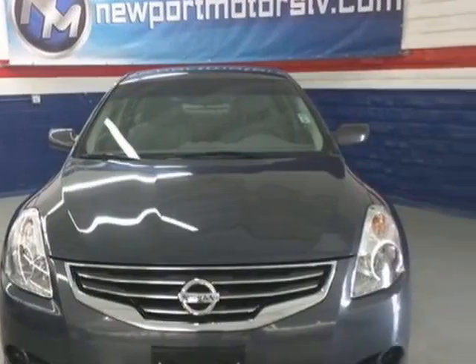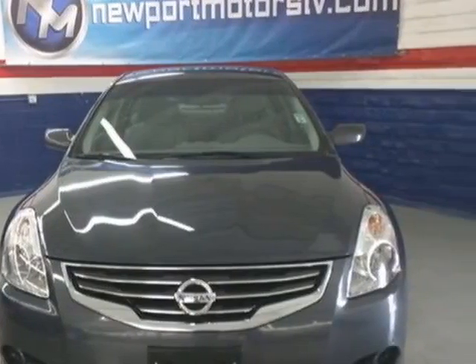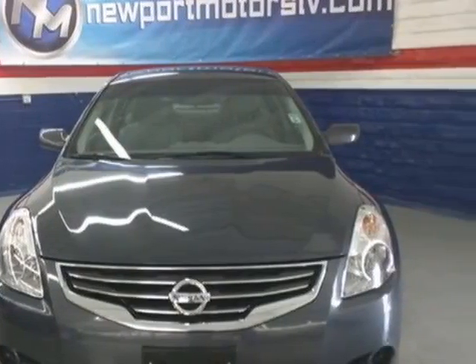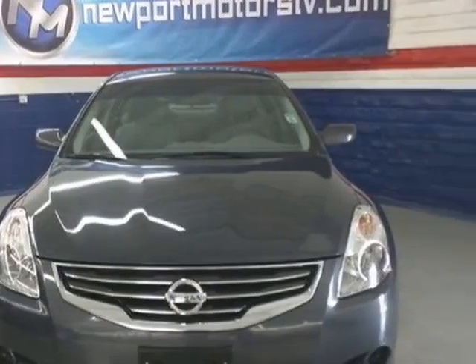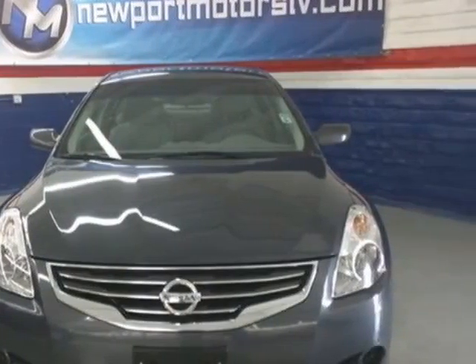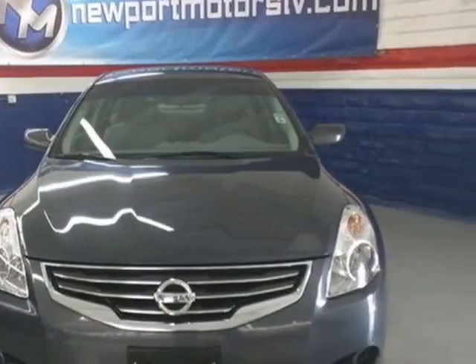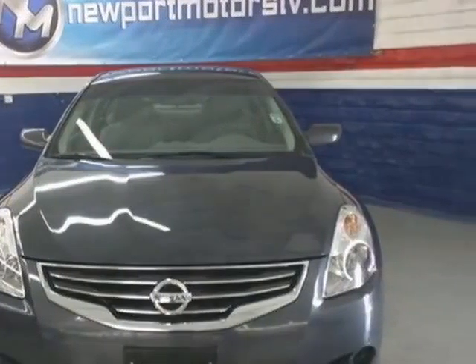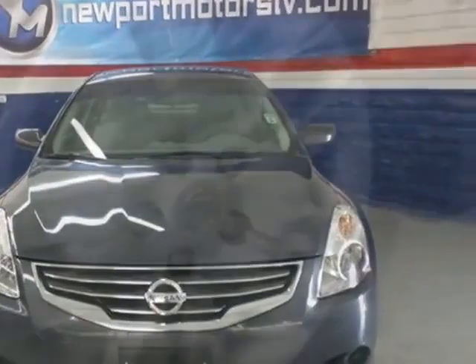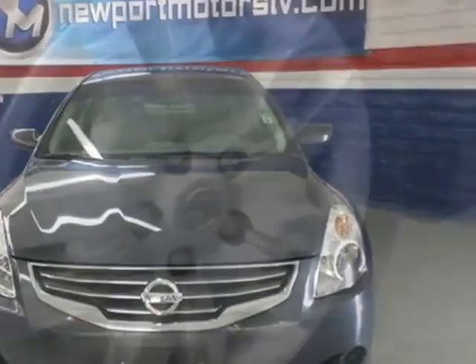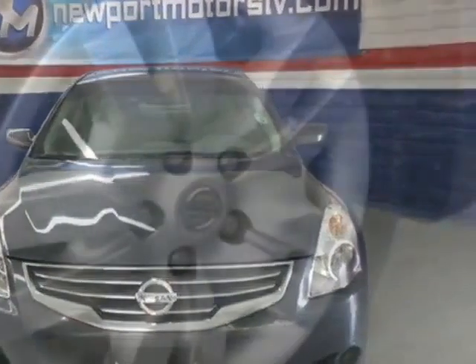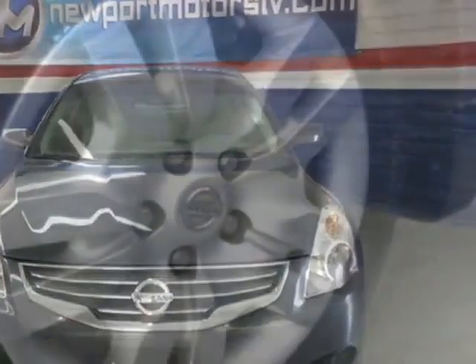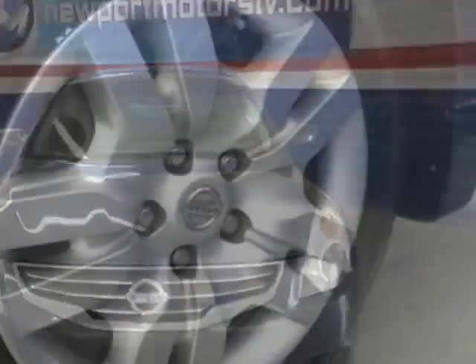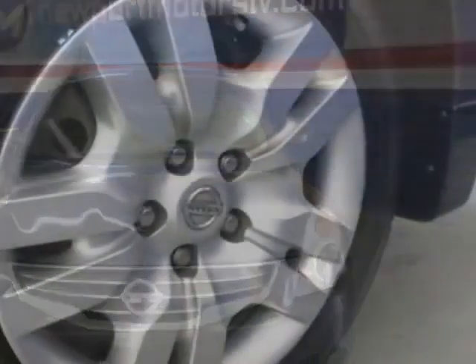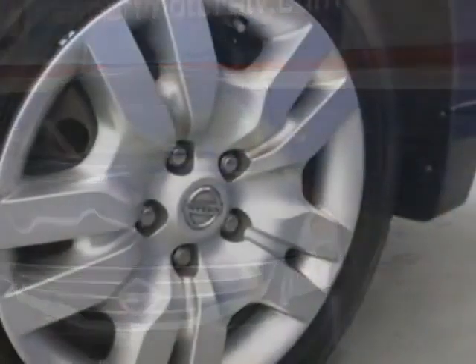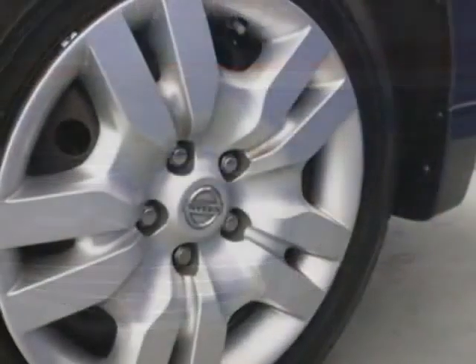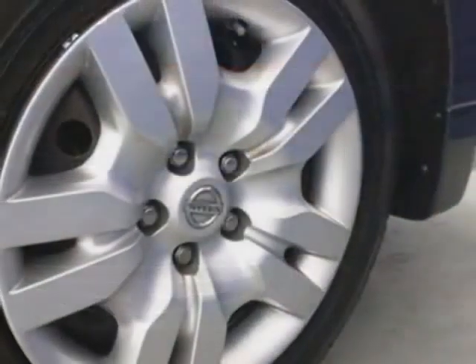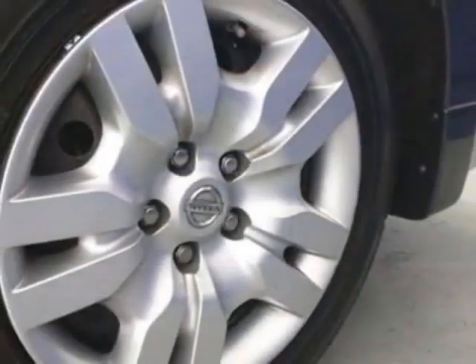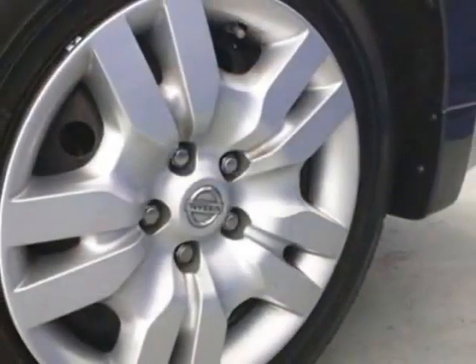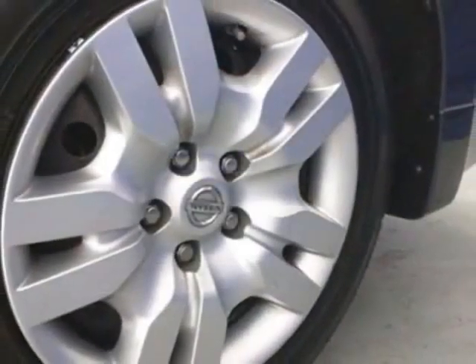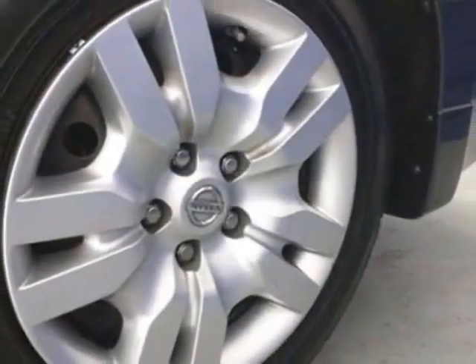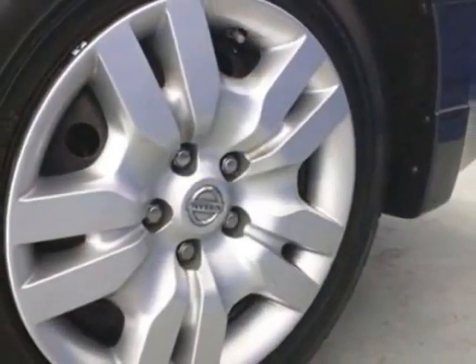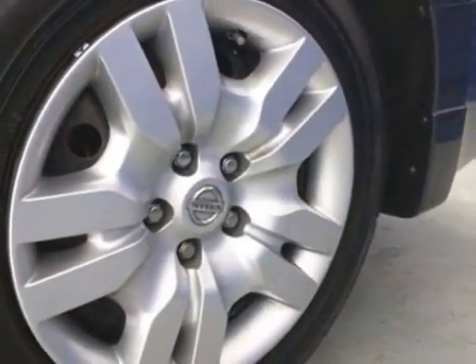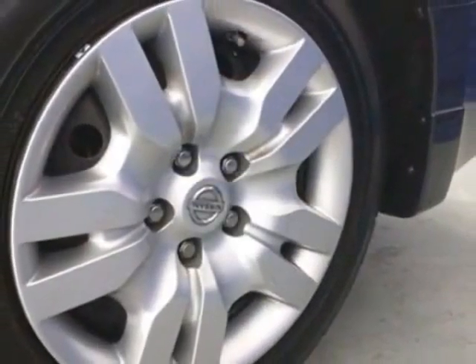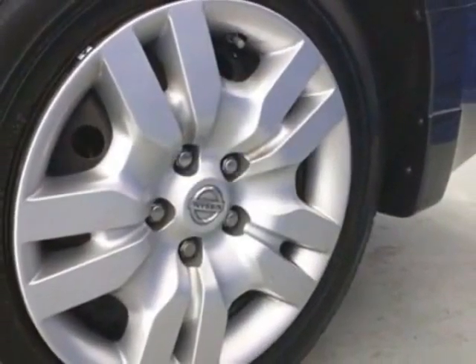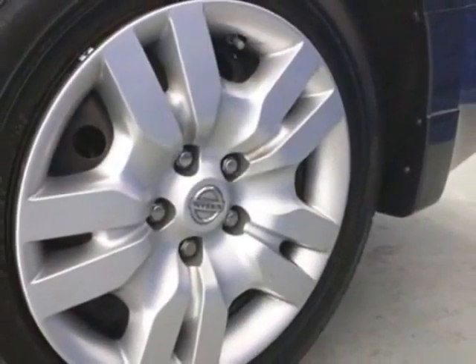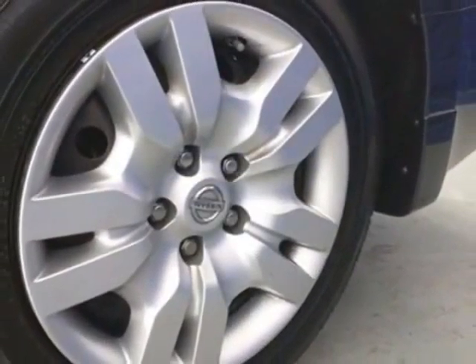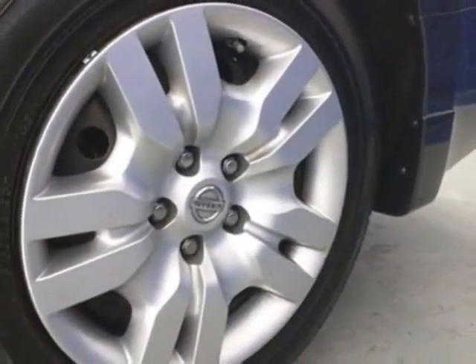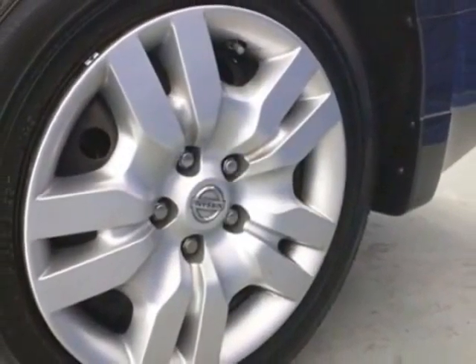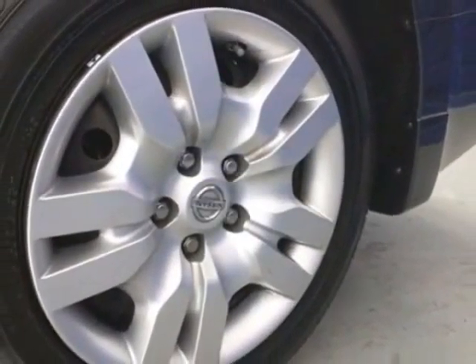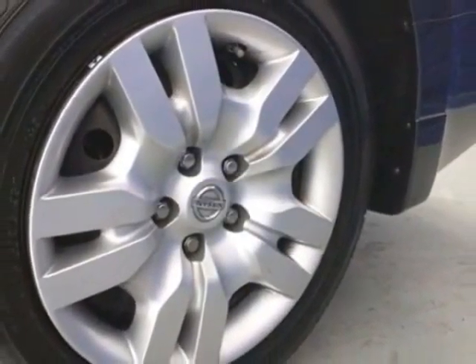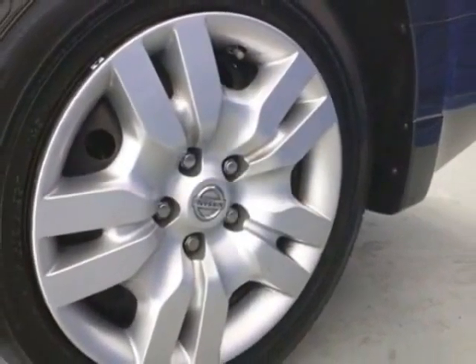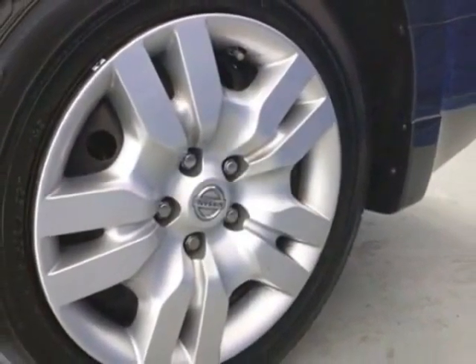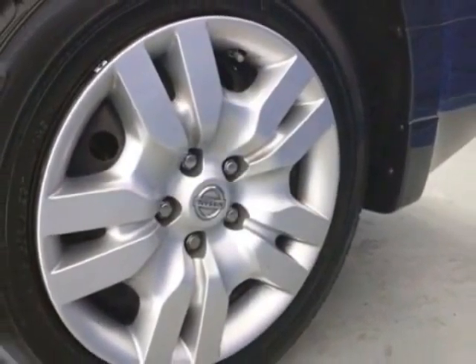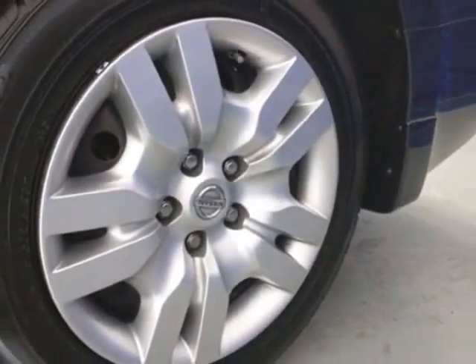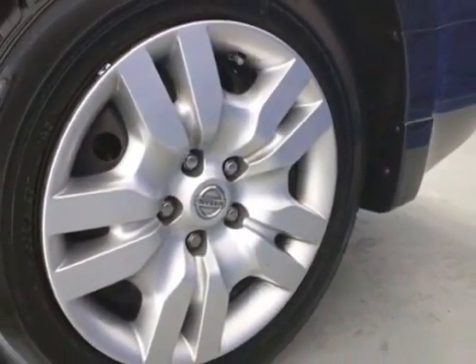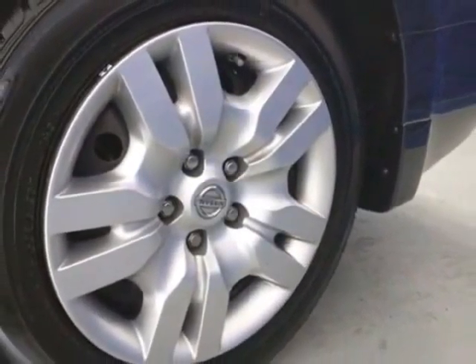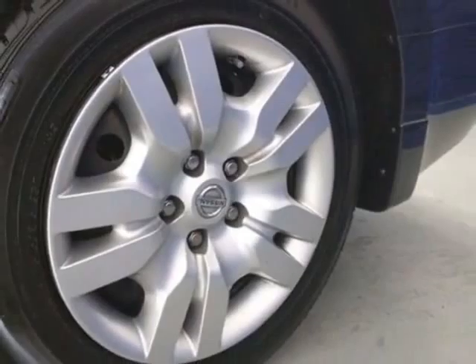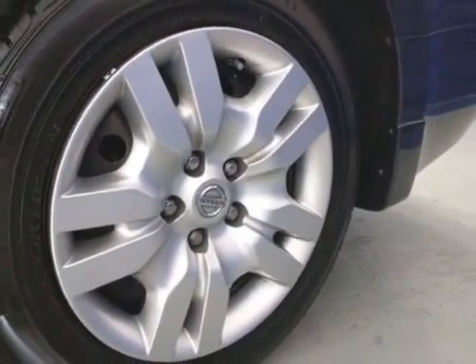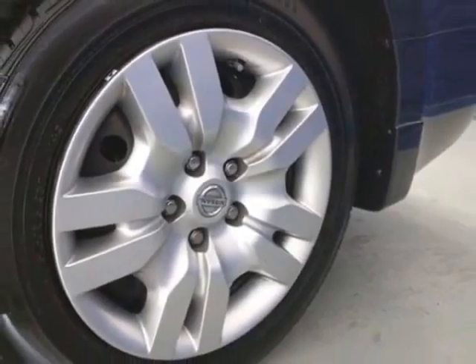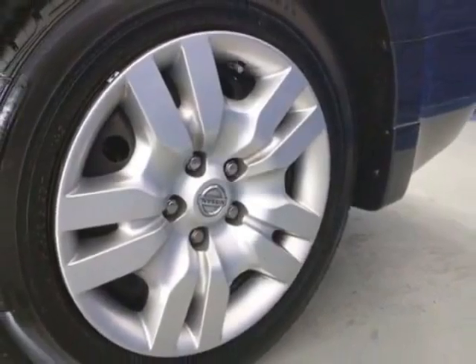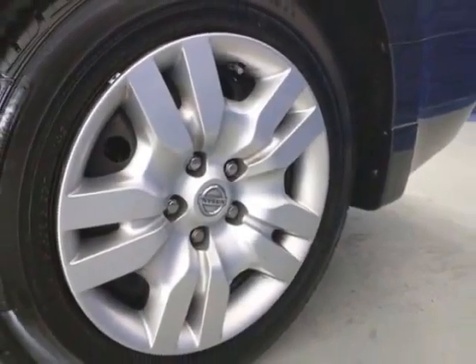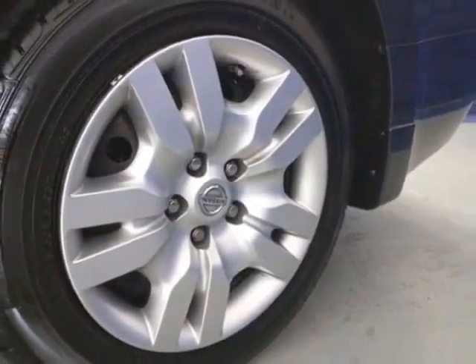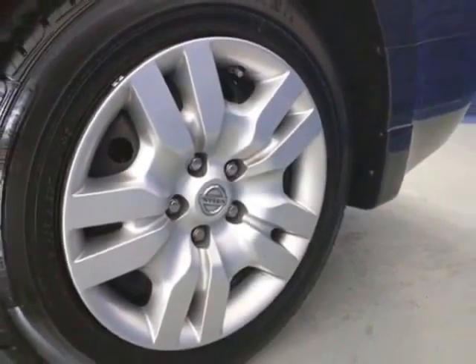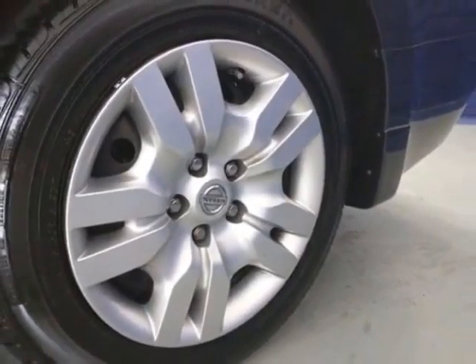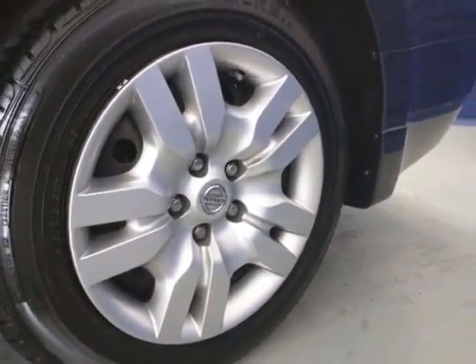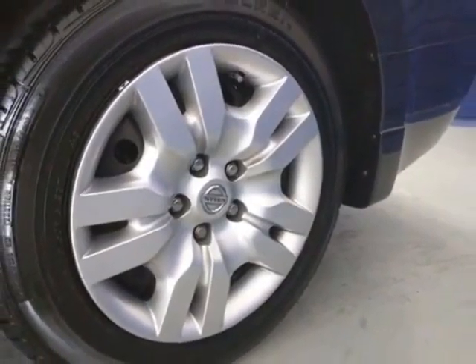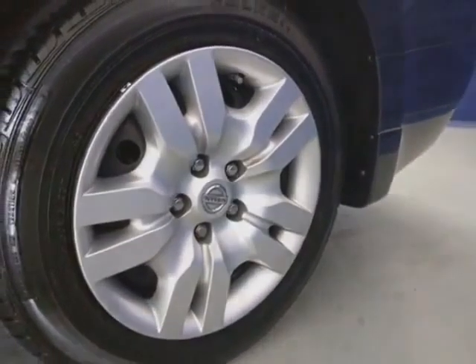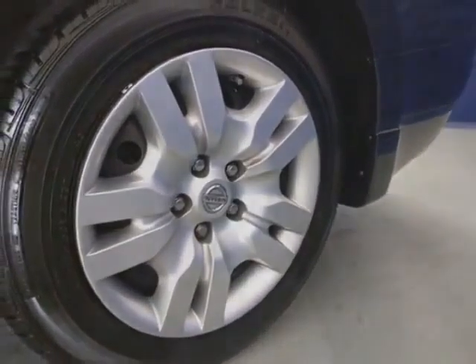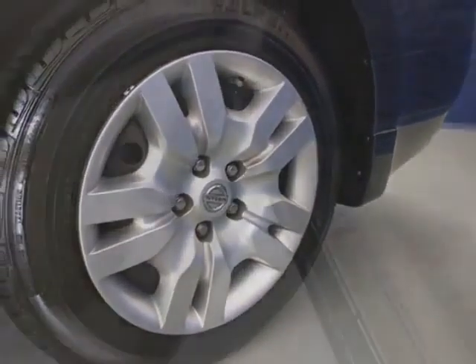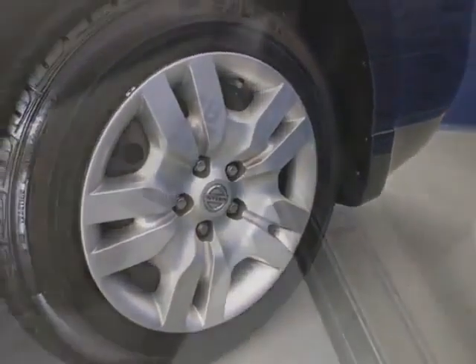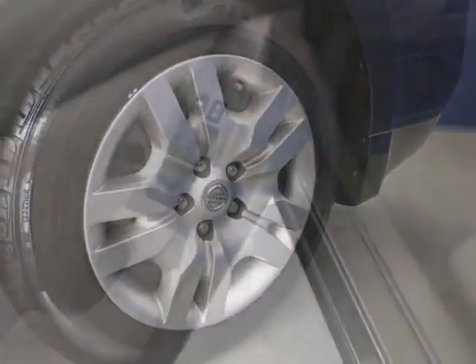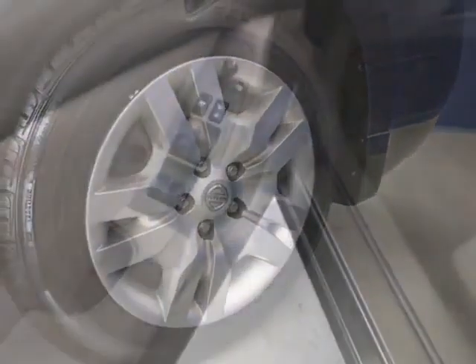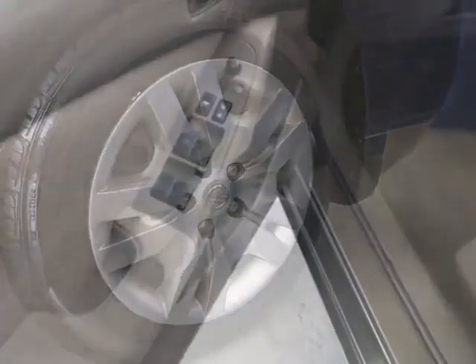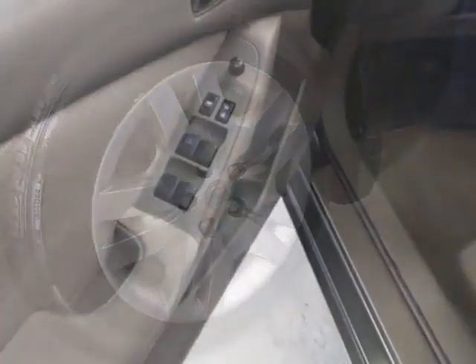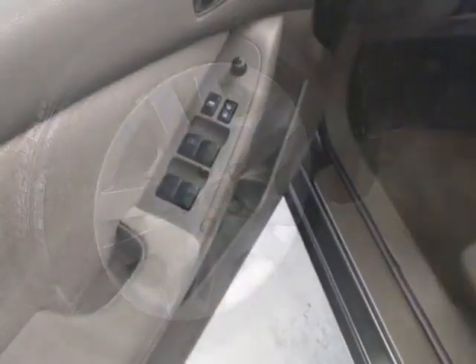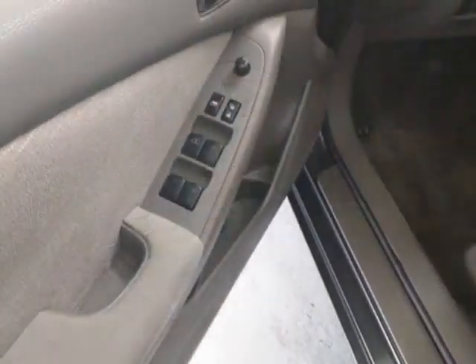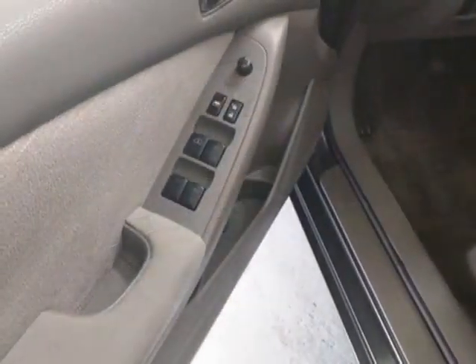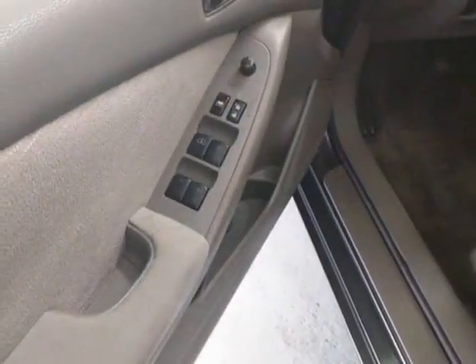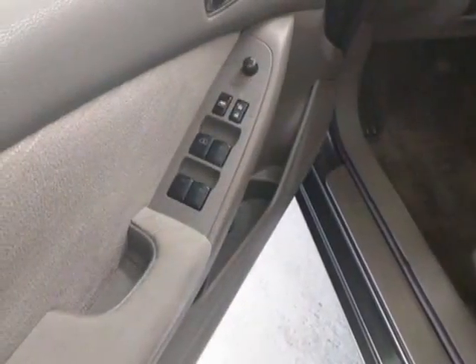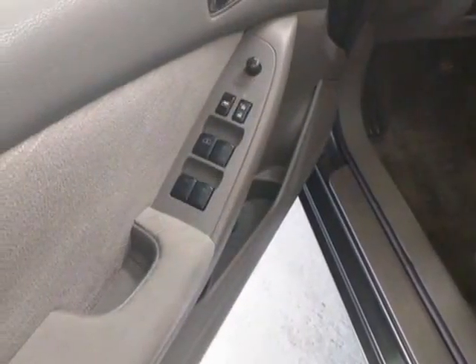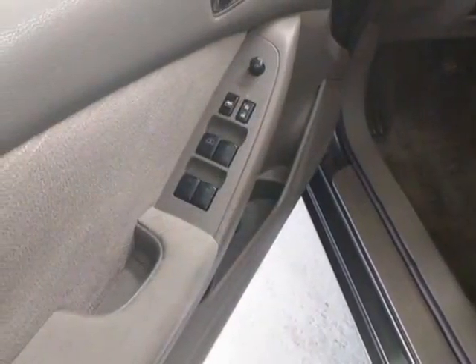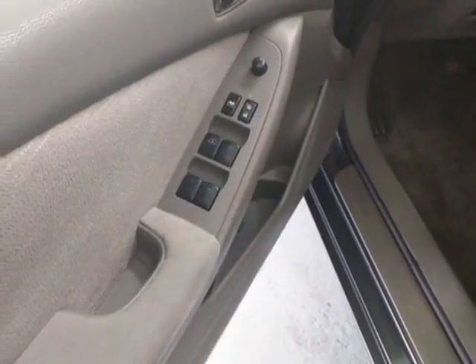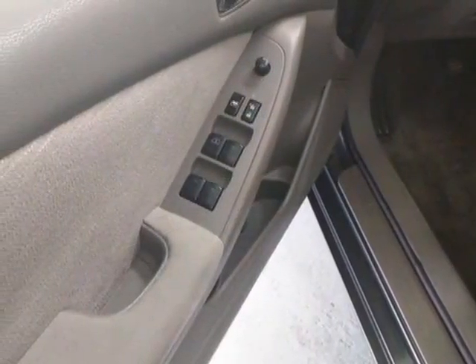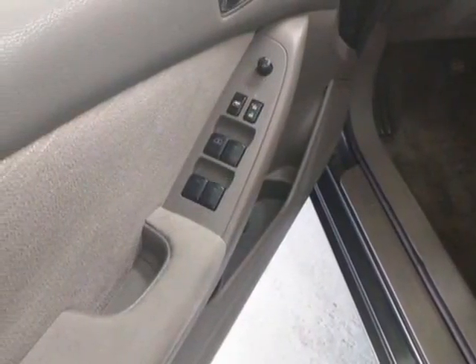This vehicle gets an estimated 23 miles per gallon in the city, and an estimated 32 on the highway.